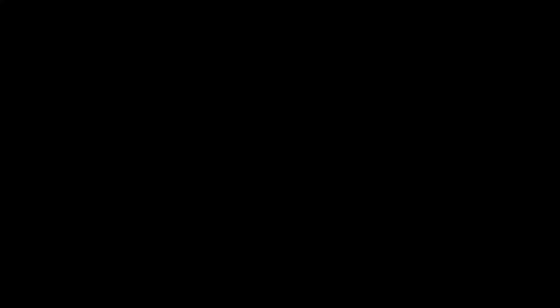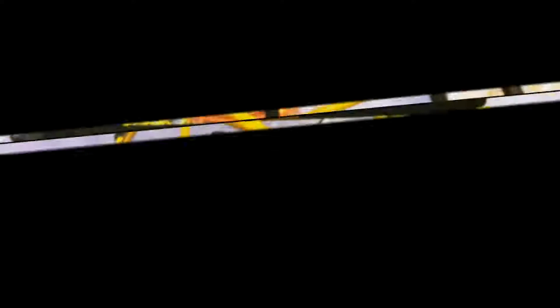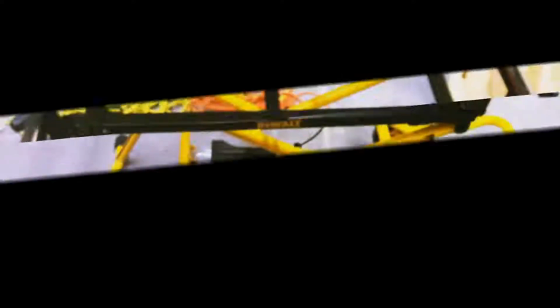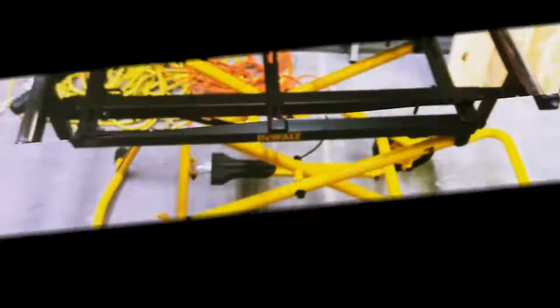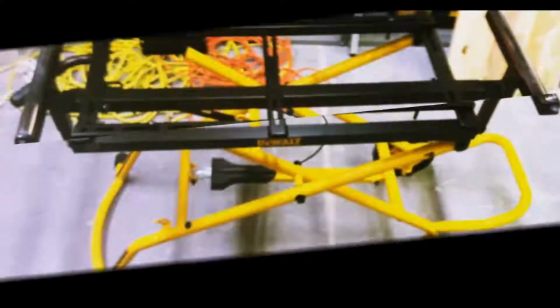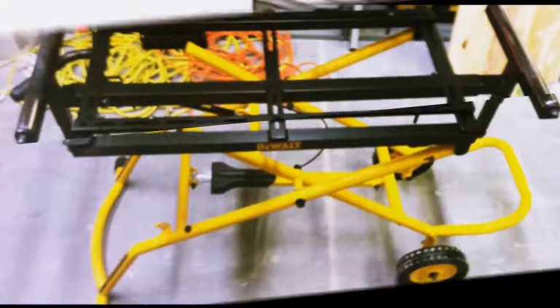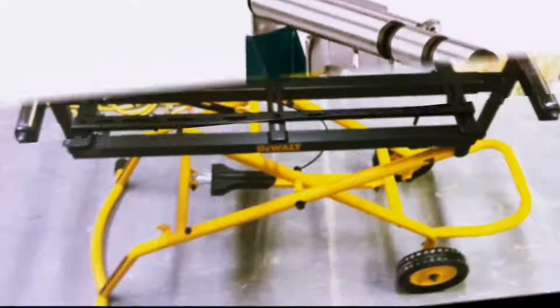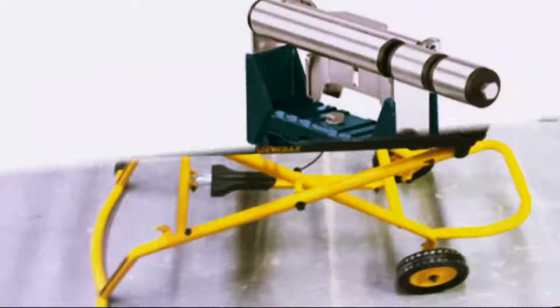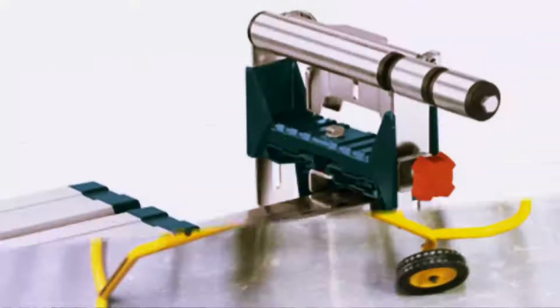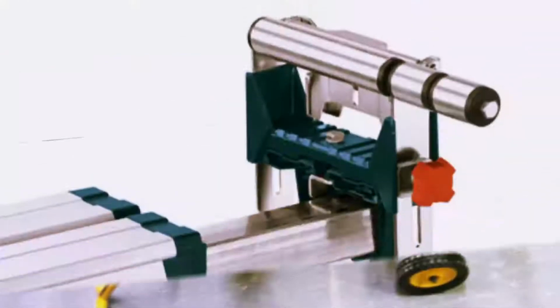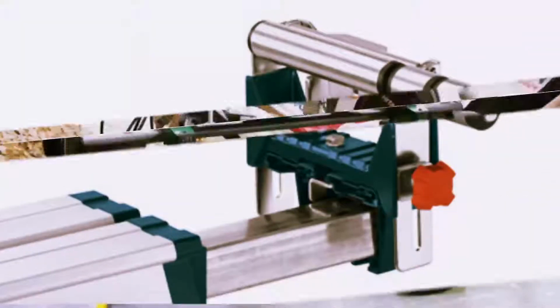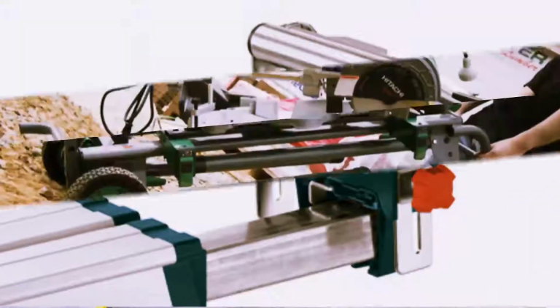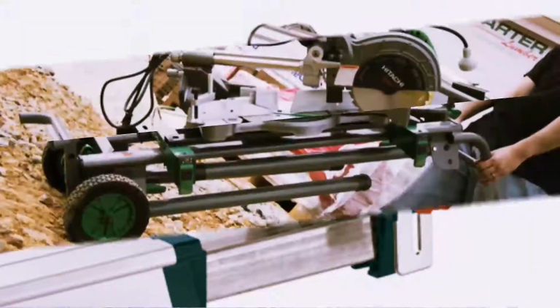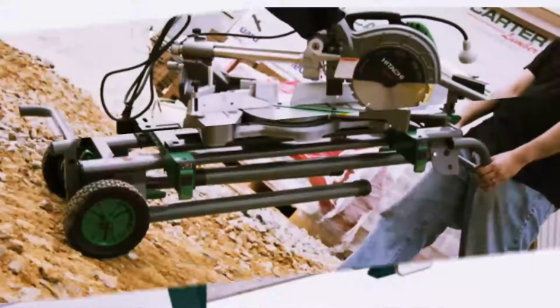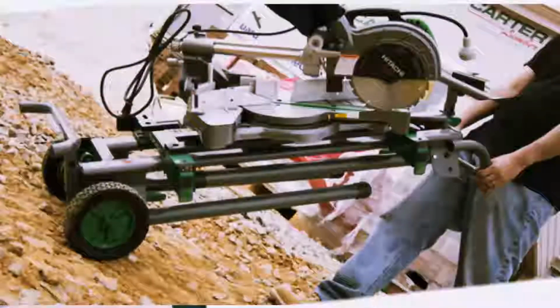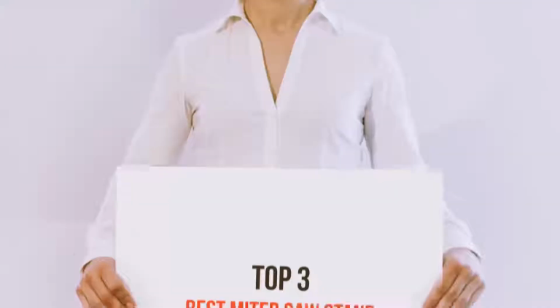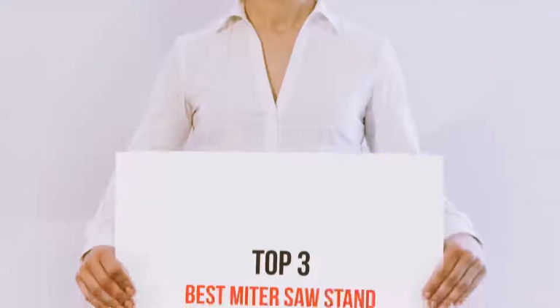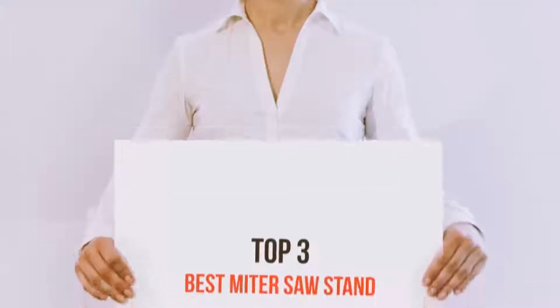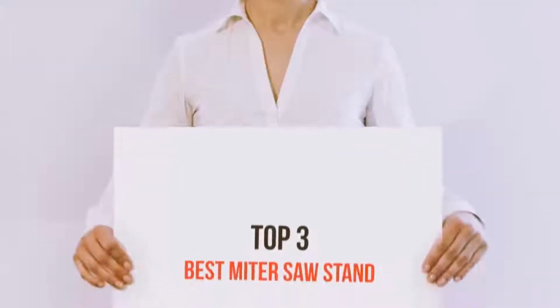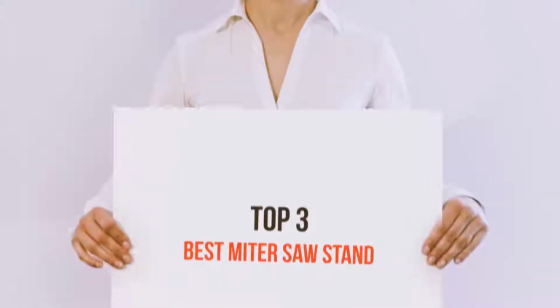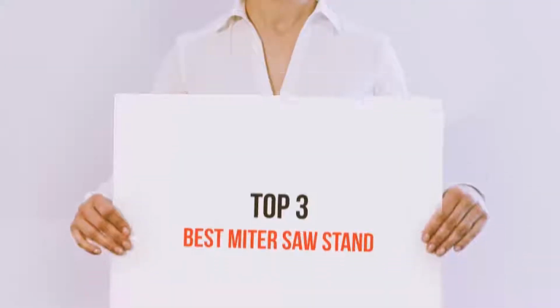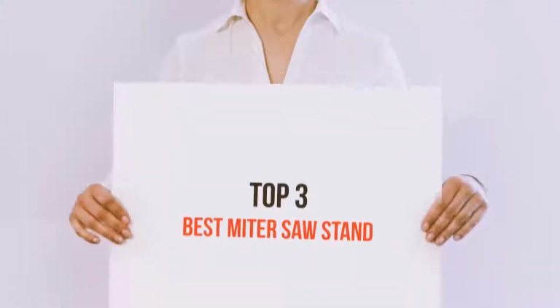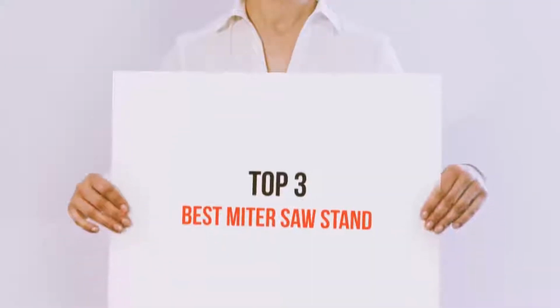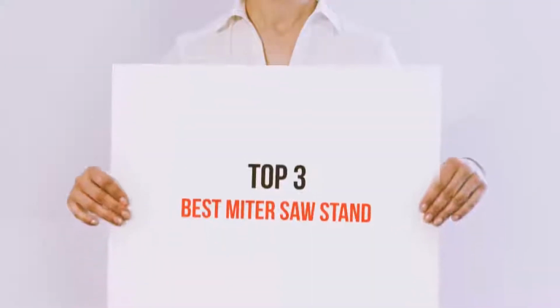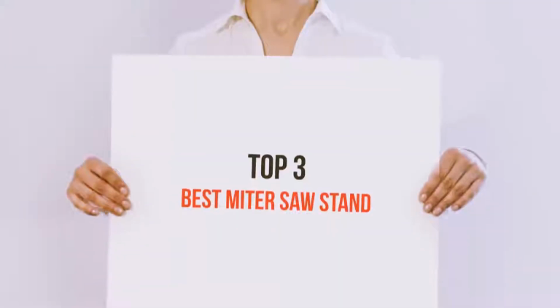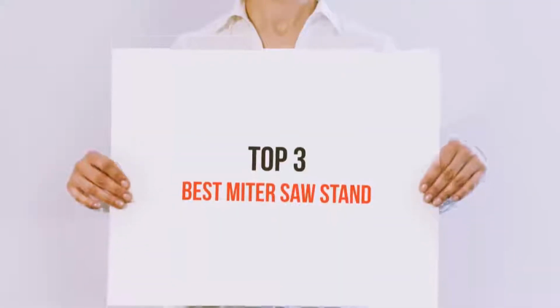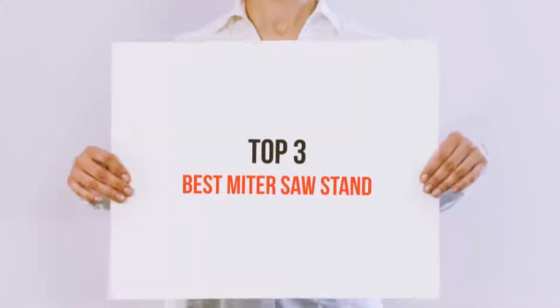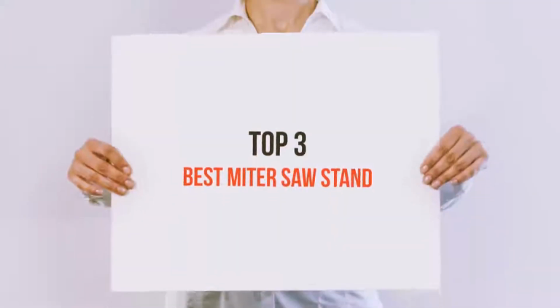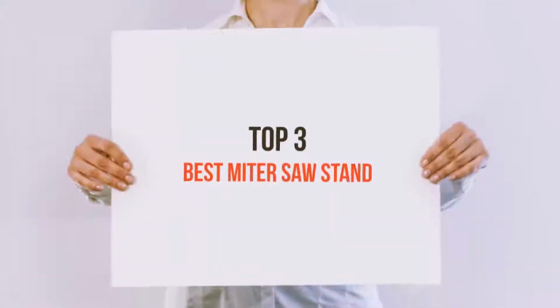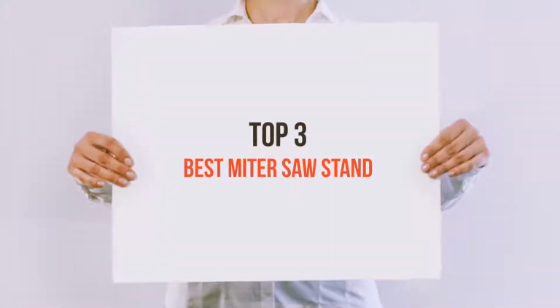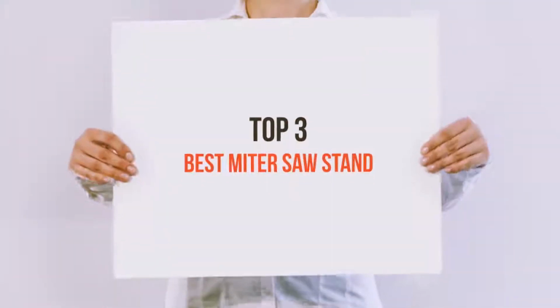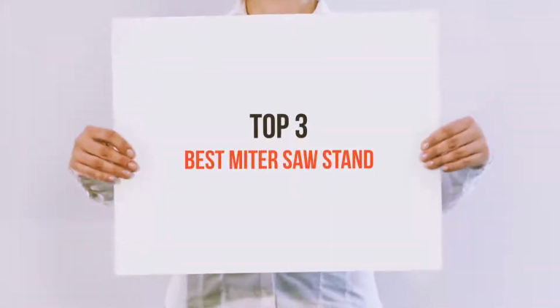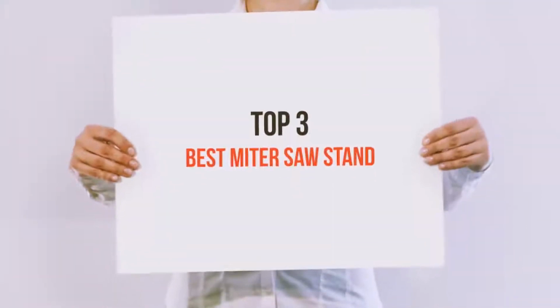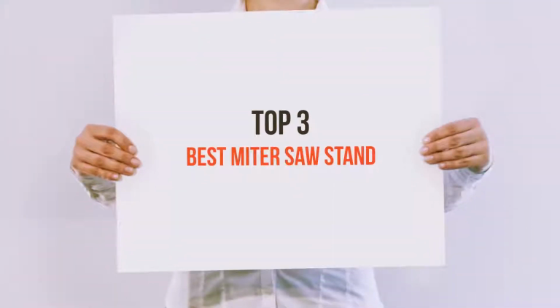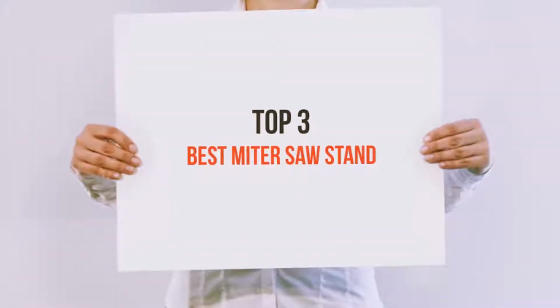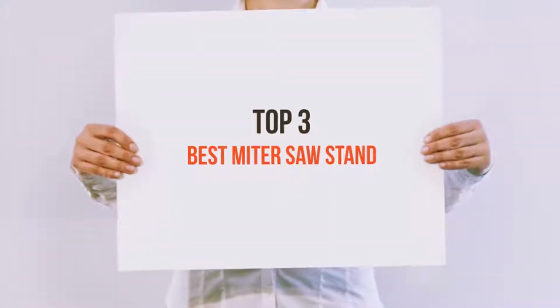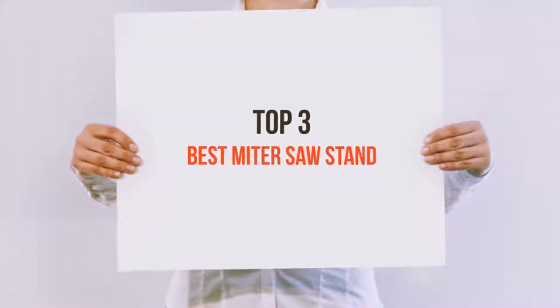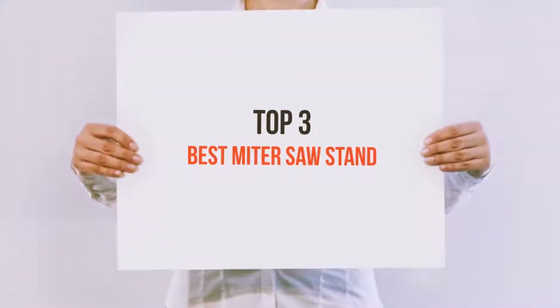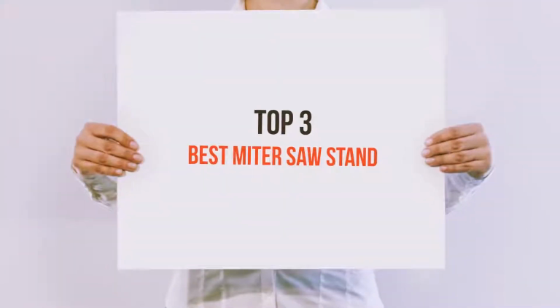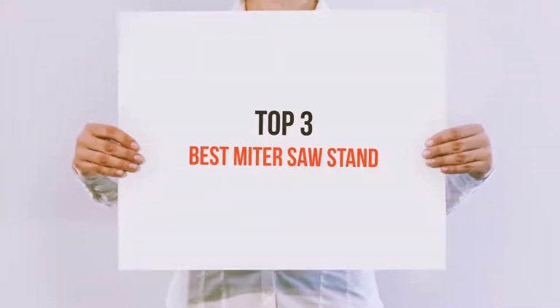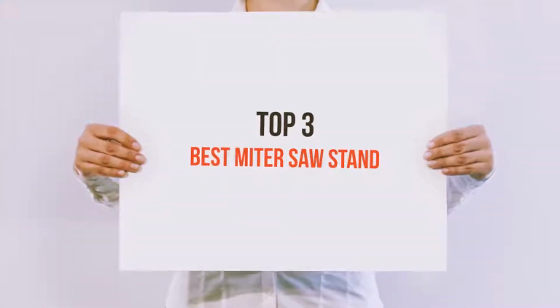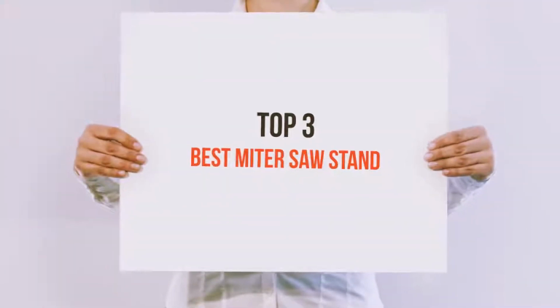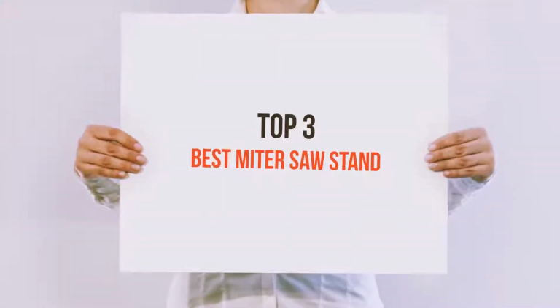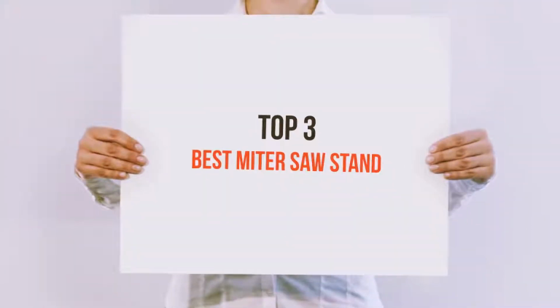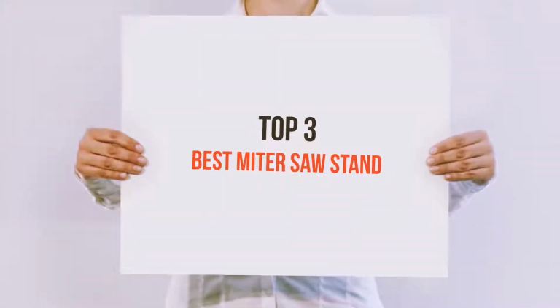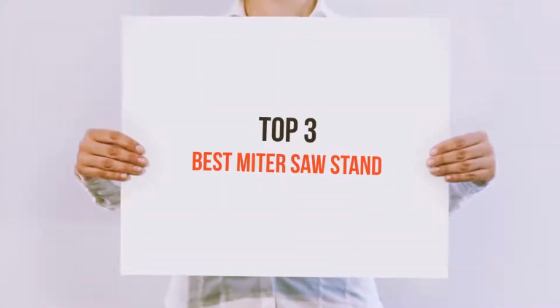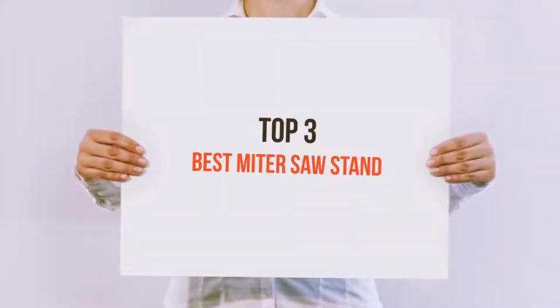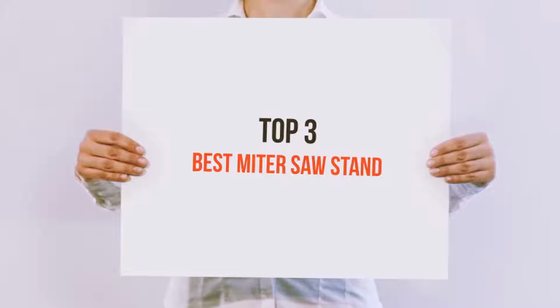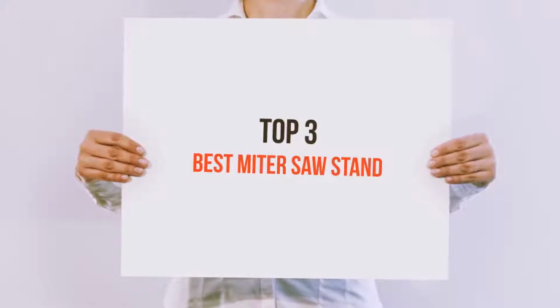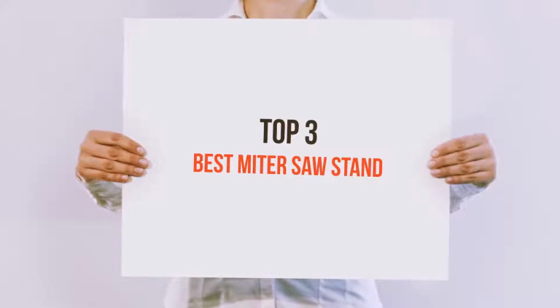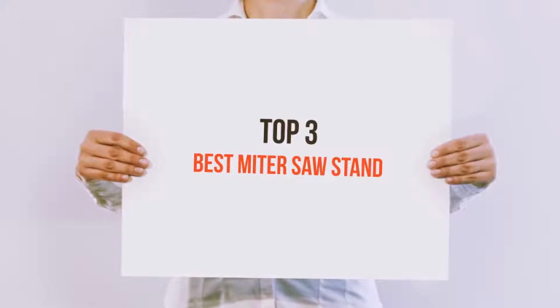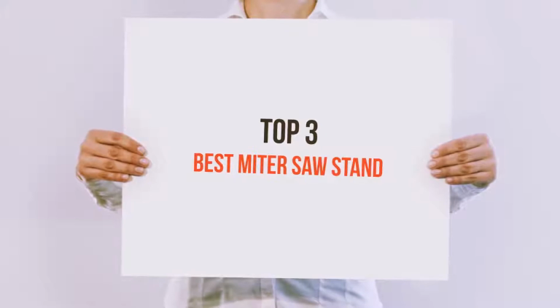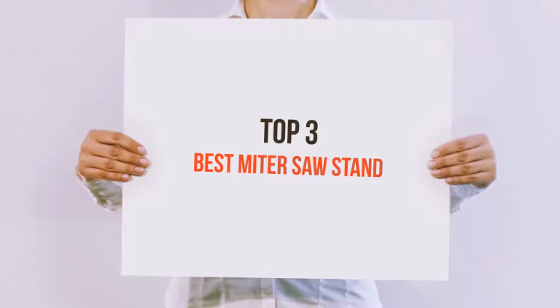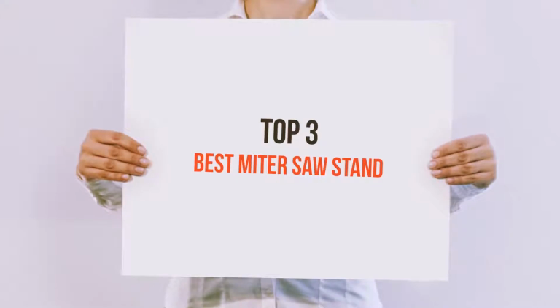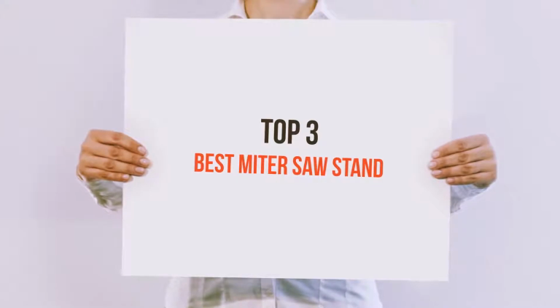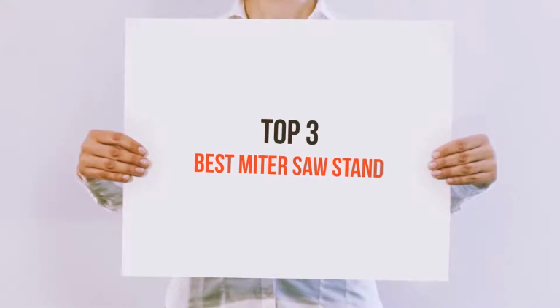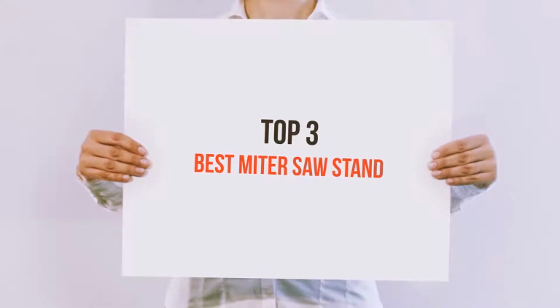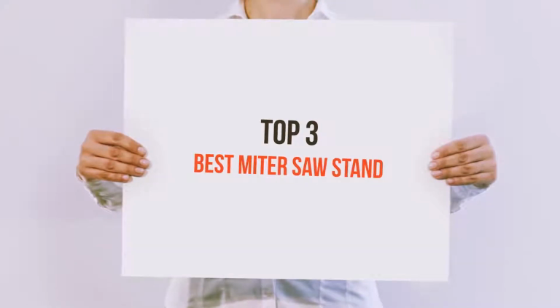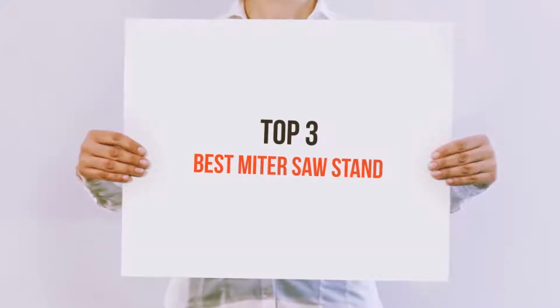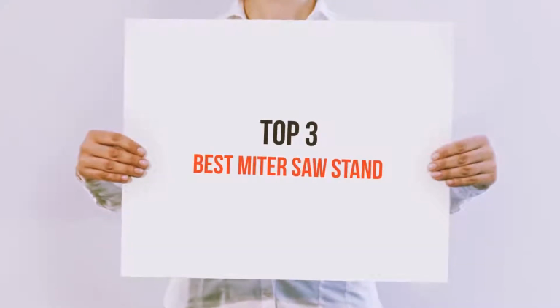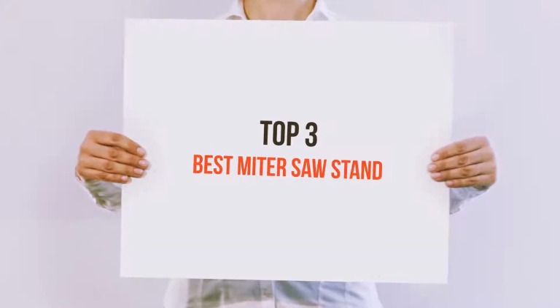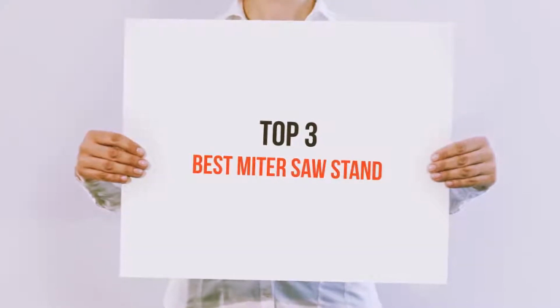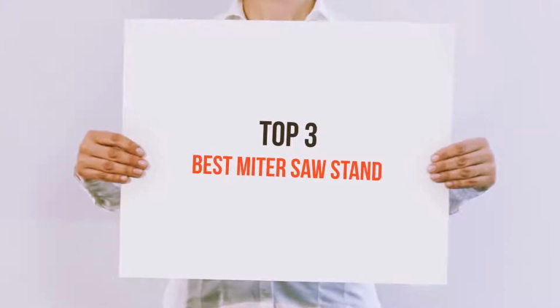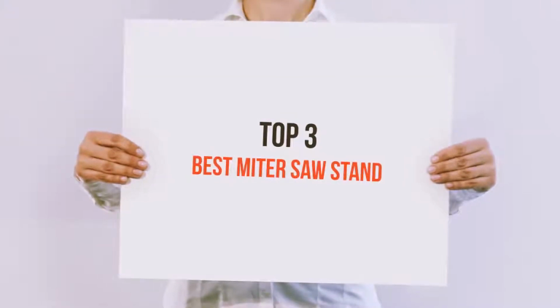Hello guys, welcome back to my channel. Today I'm gonna talk about top 3 best miter saw stands.